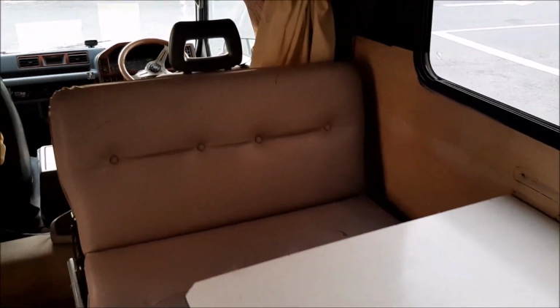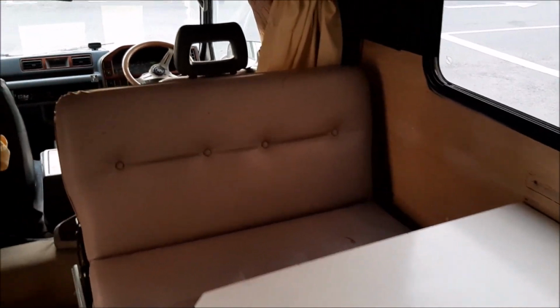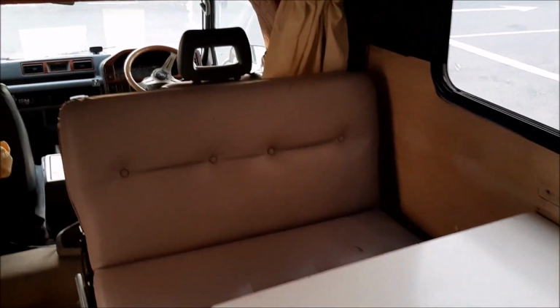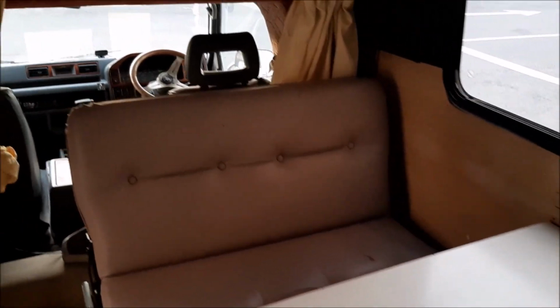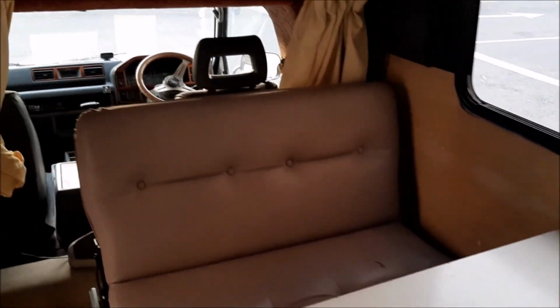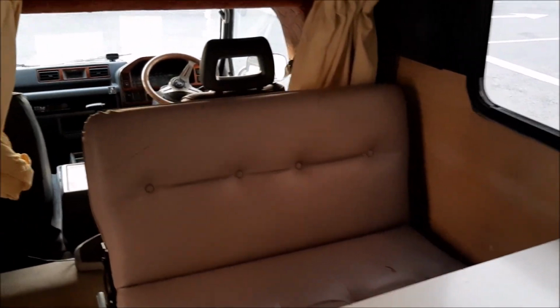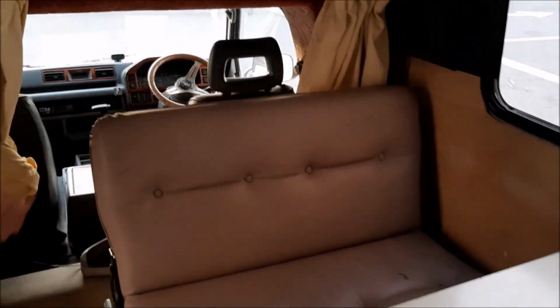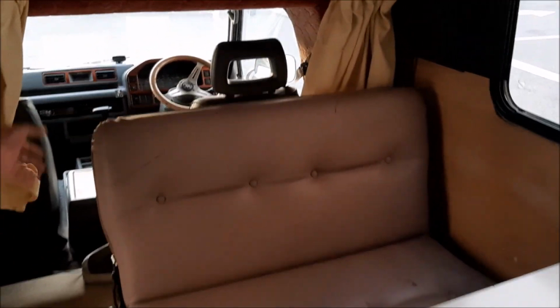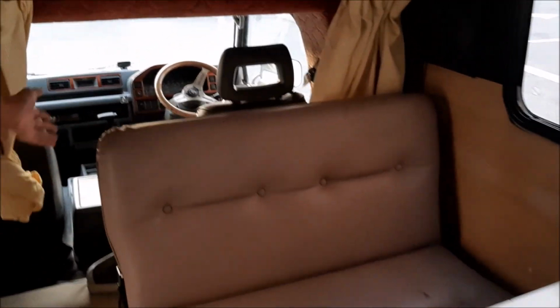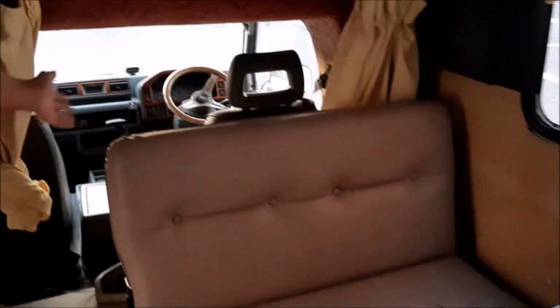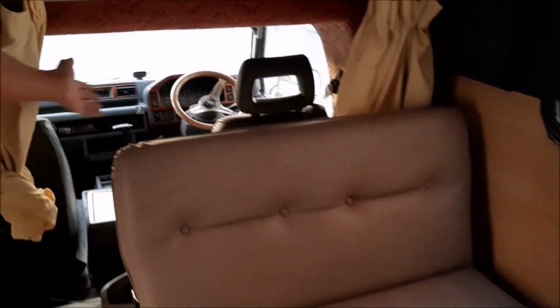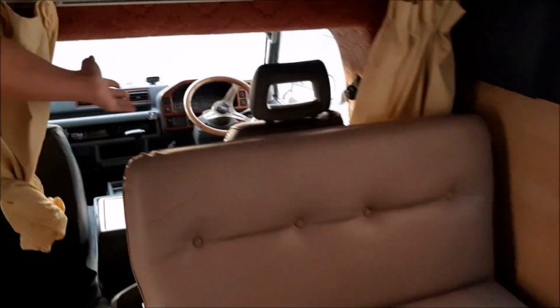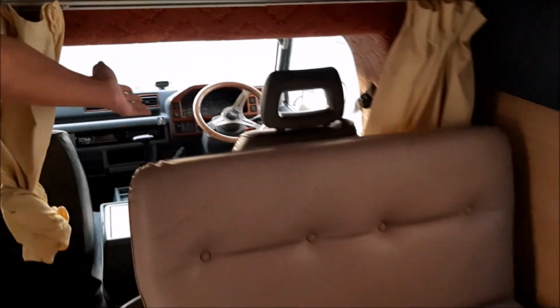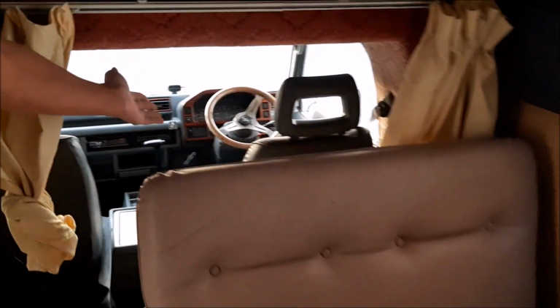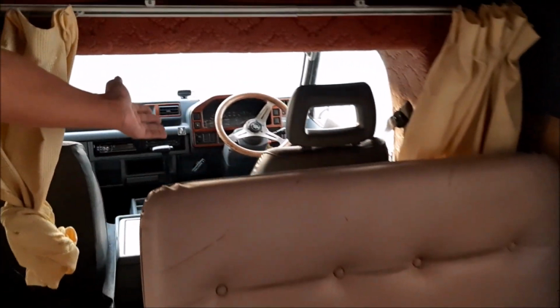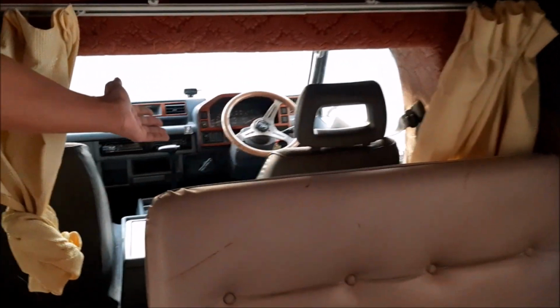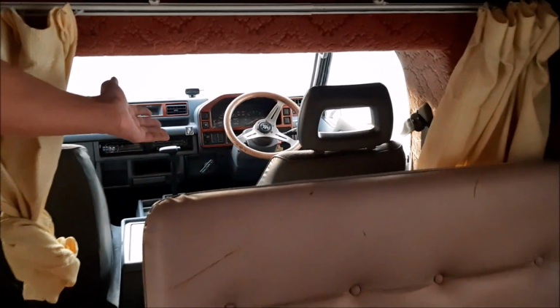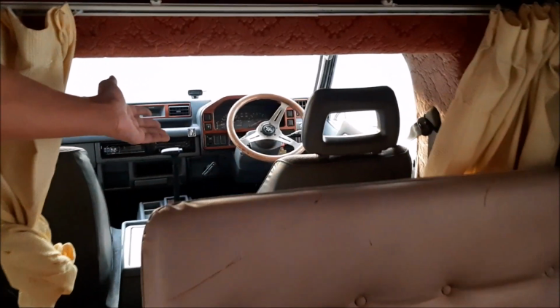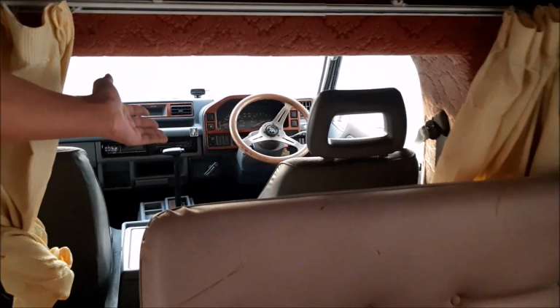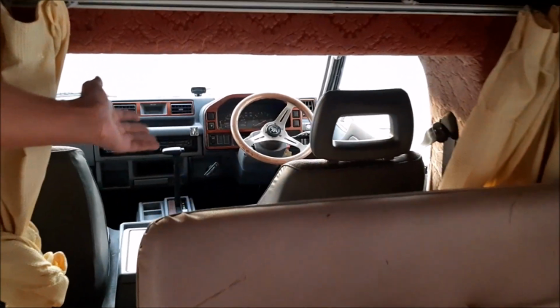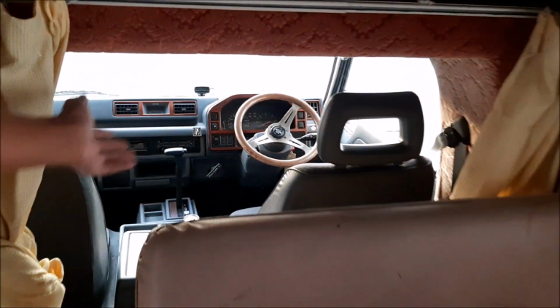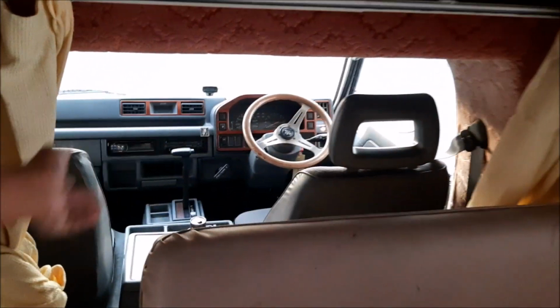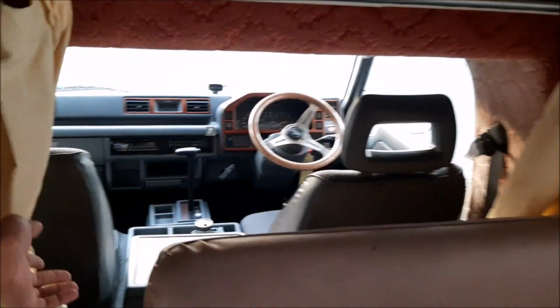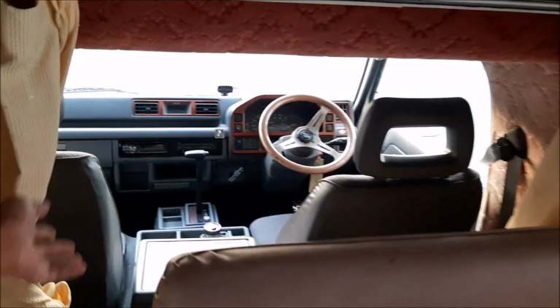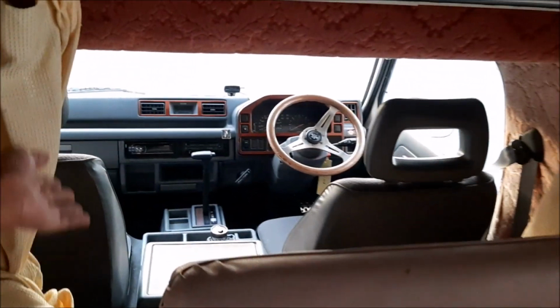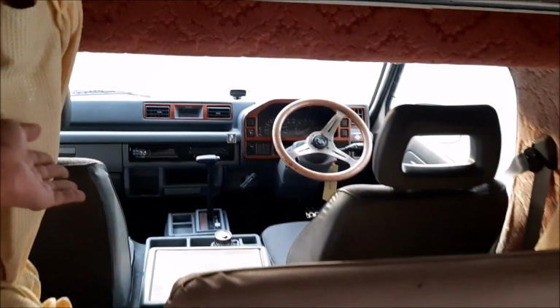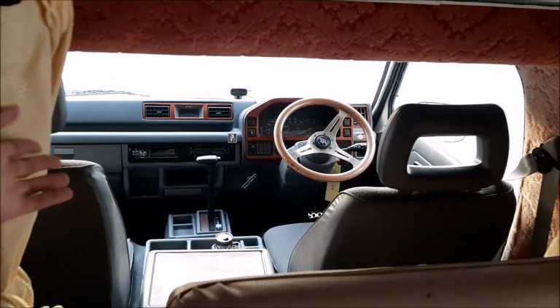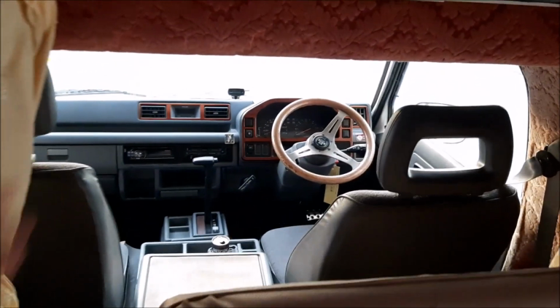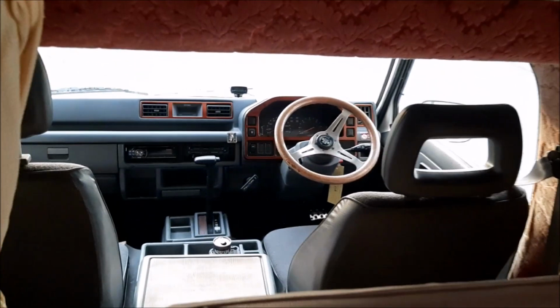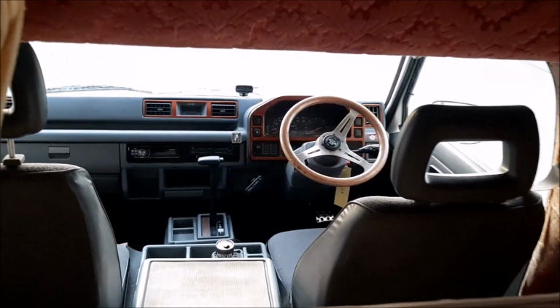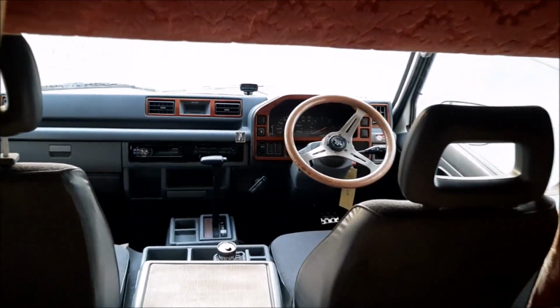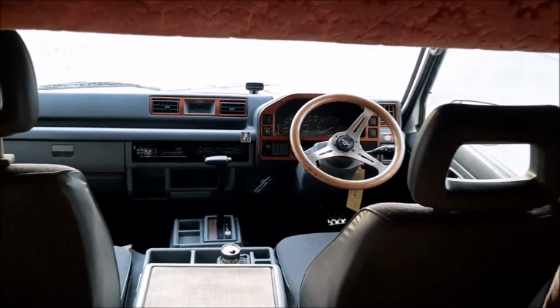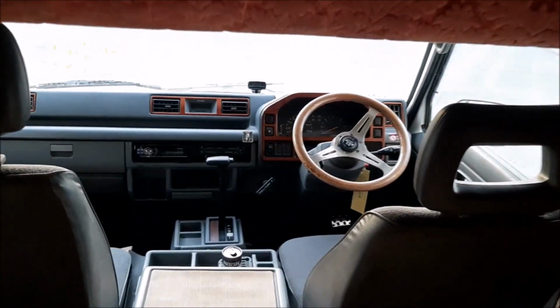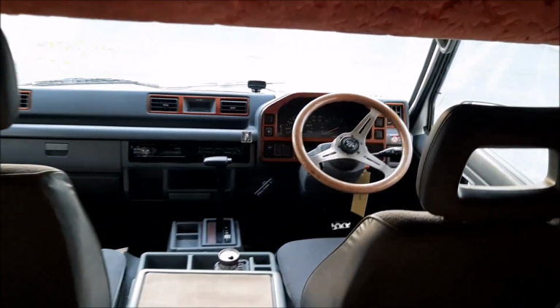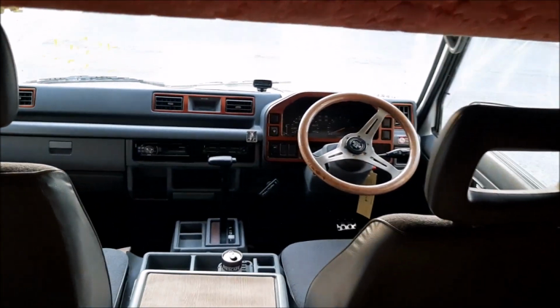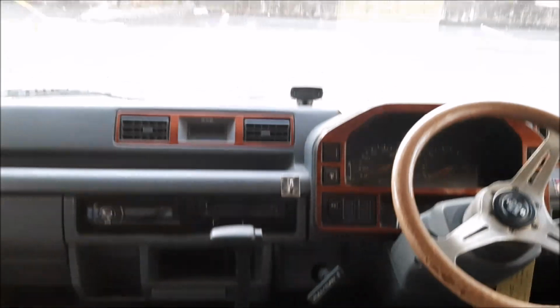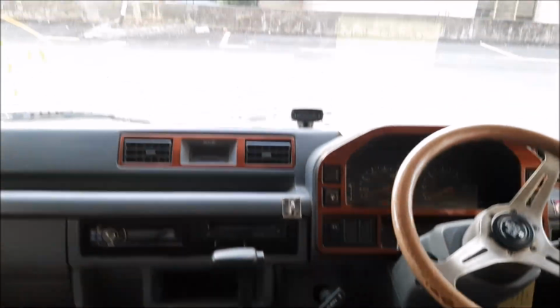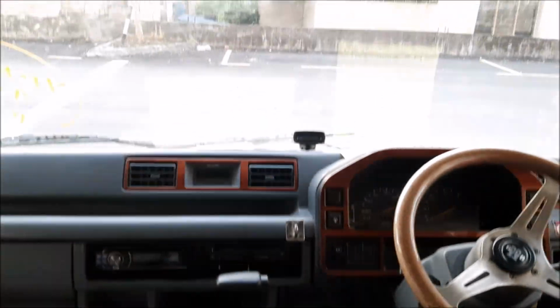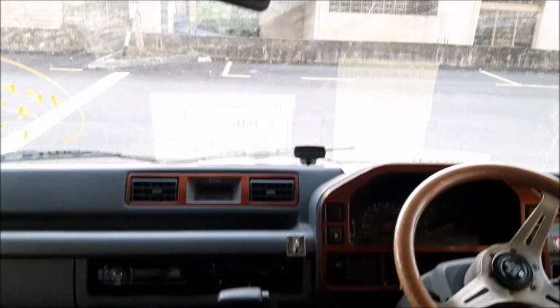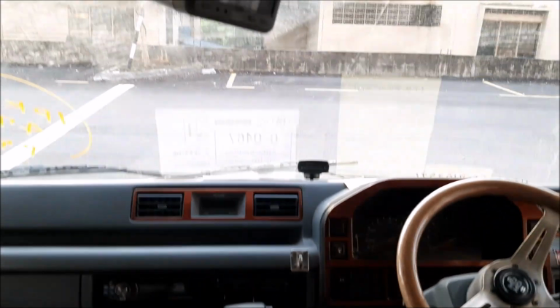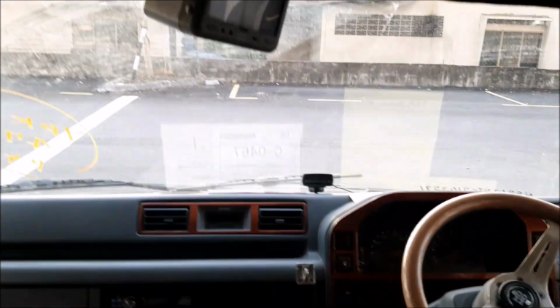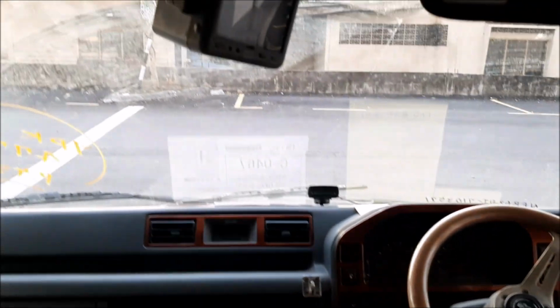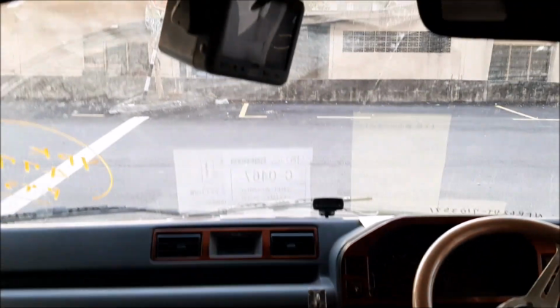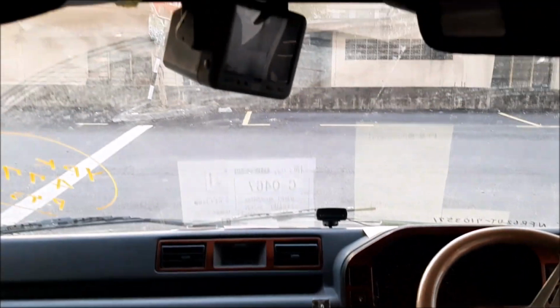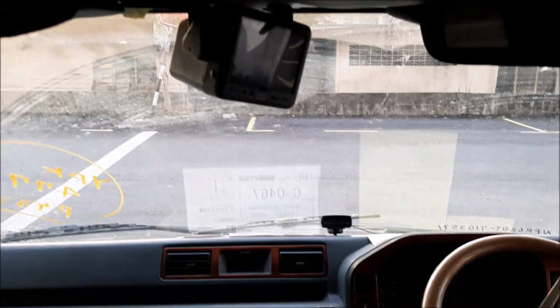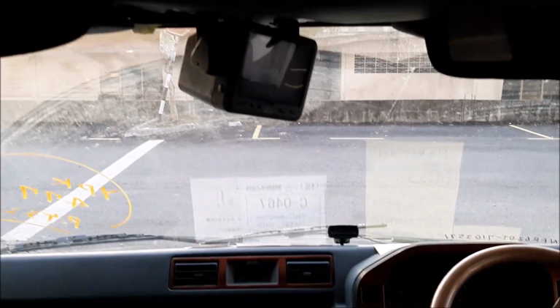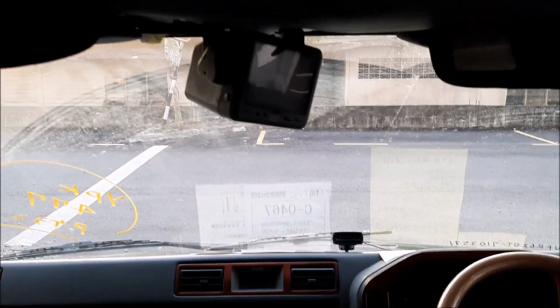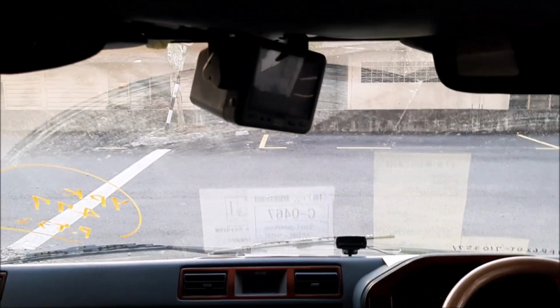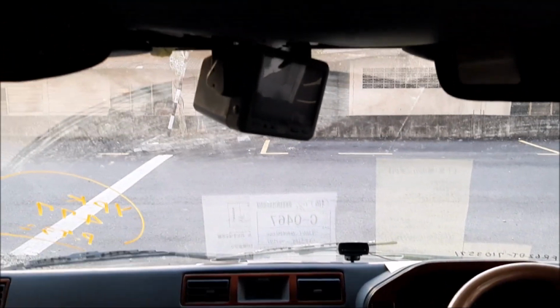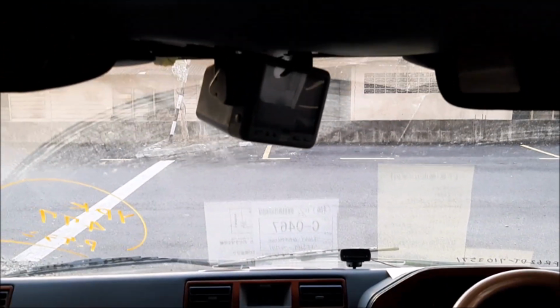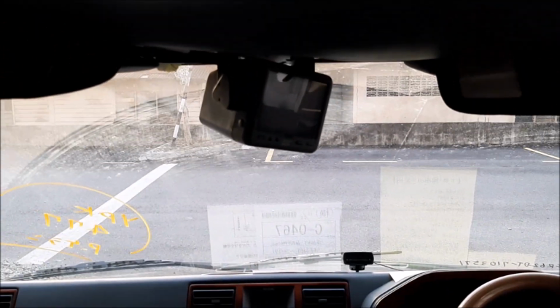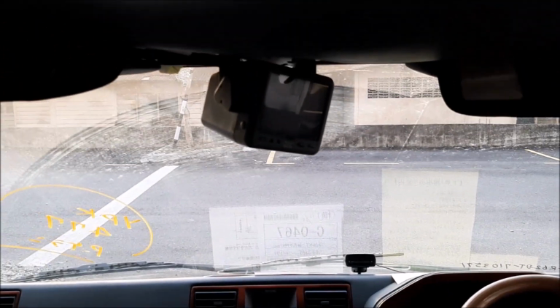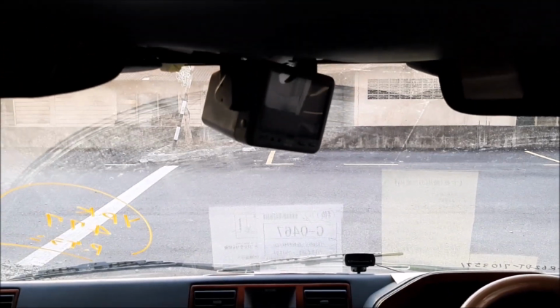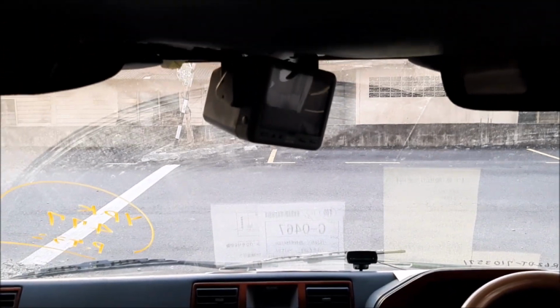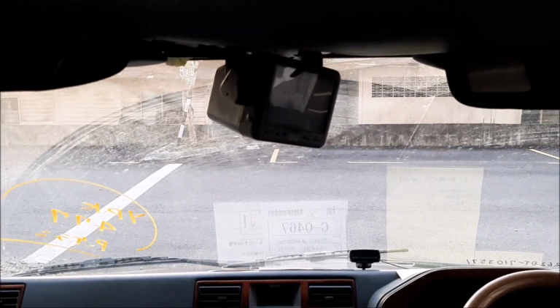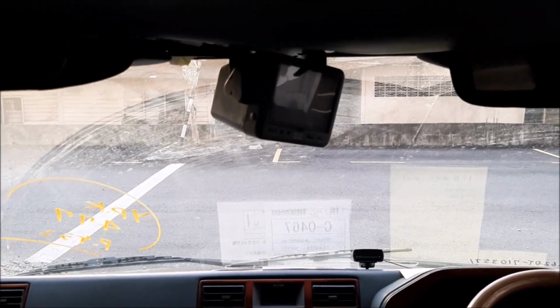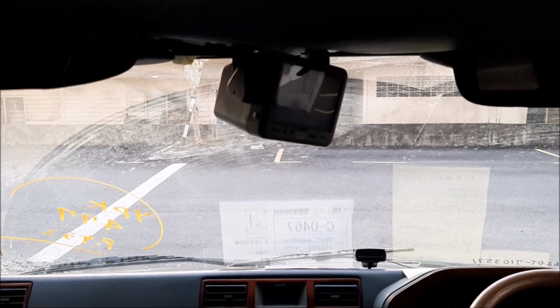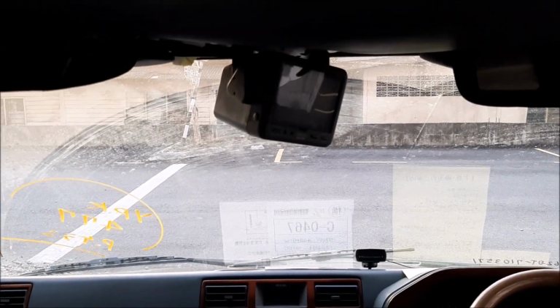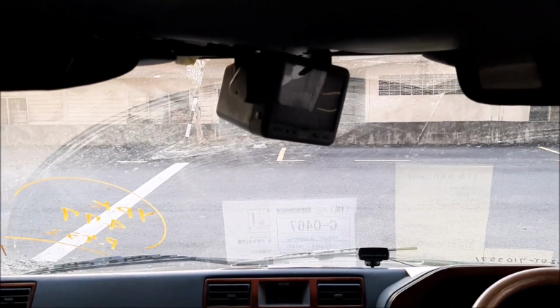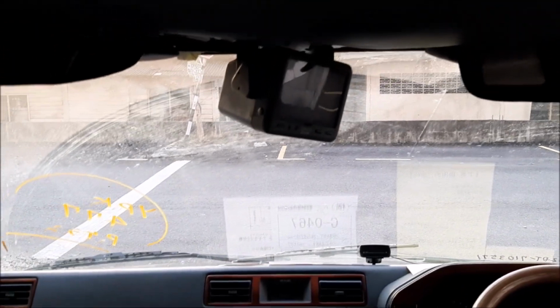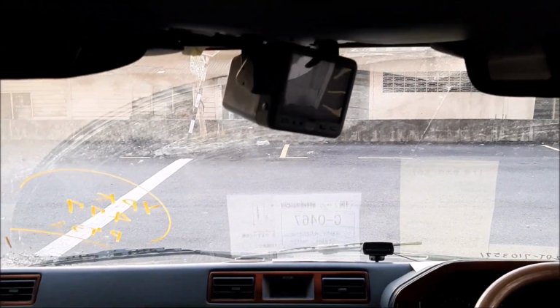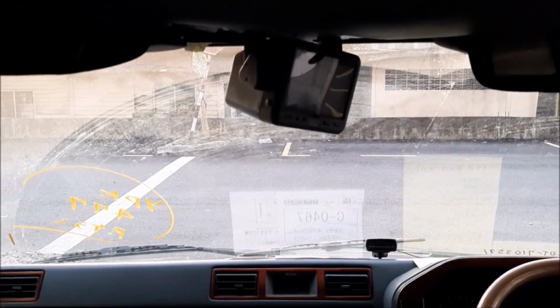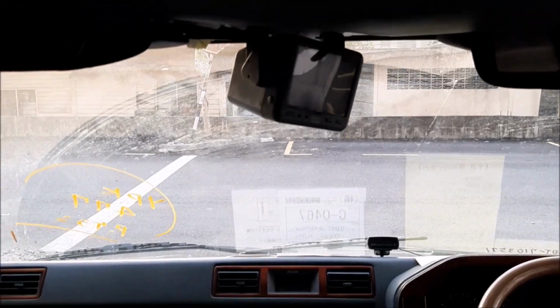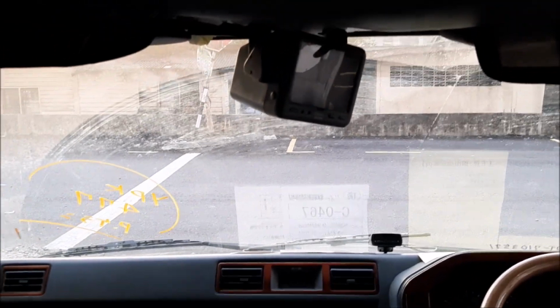Ni ruangan tempat pemandu. Reverse camera ada sekali. Radio ada. Boleh masuk CD dalam tu.